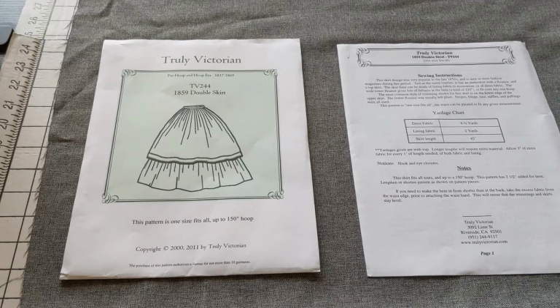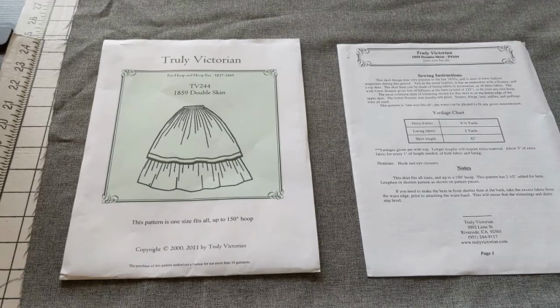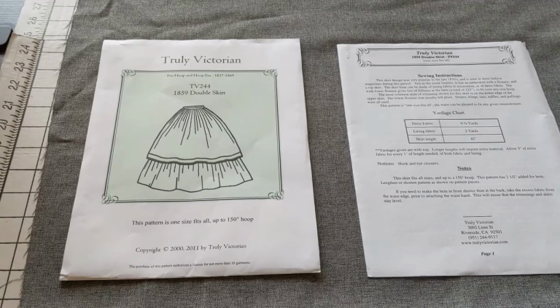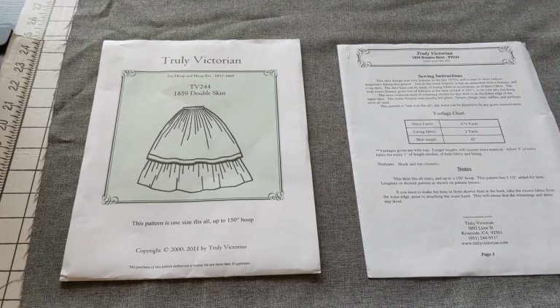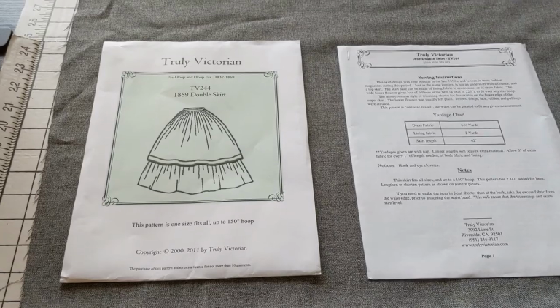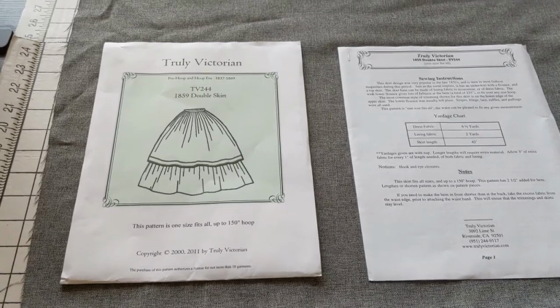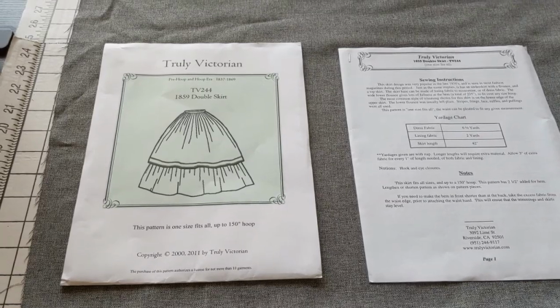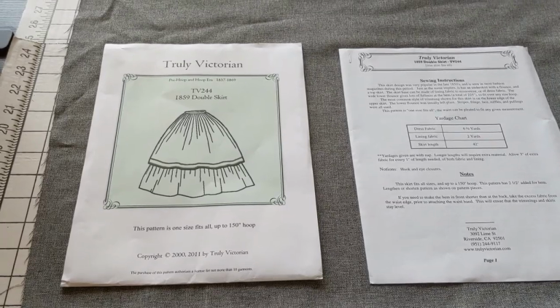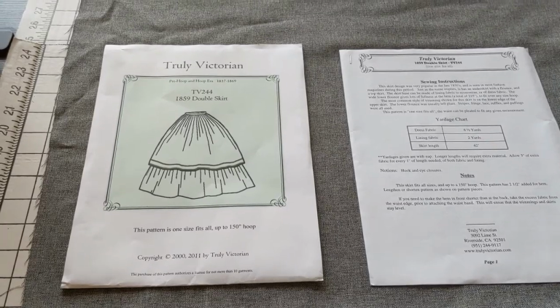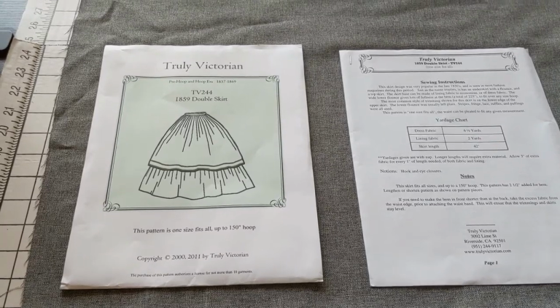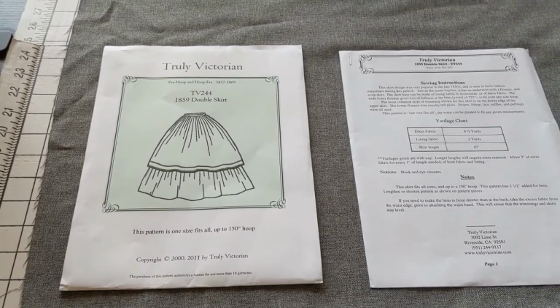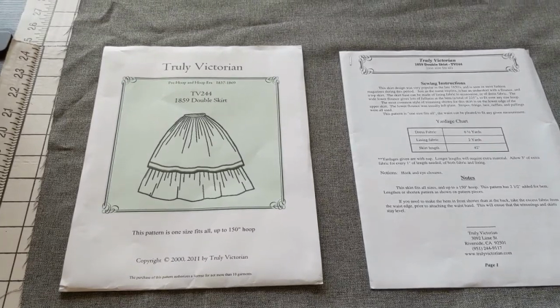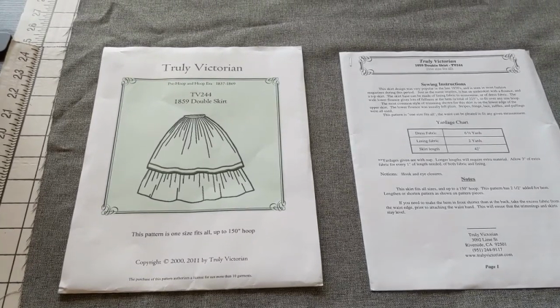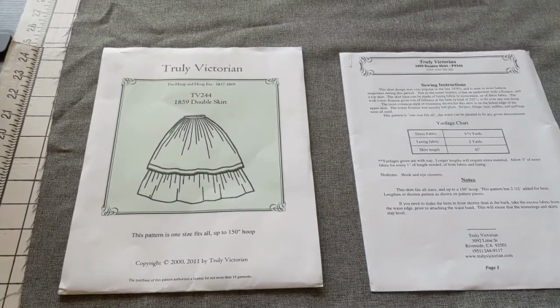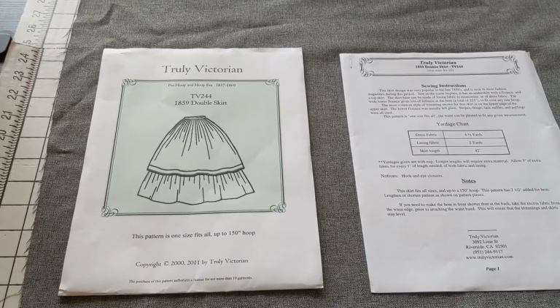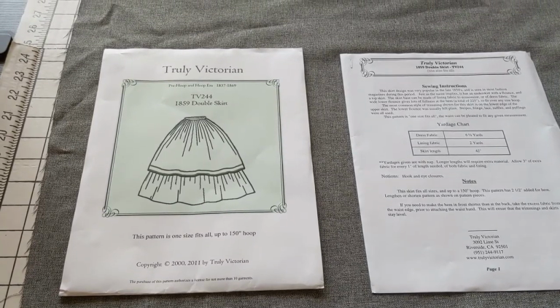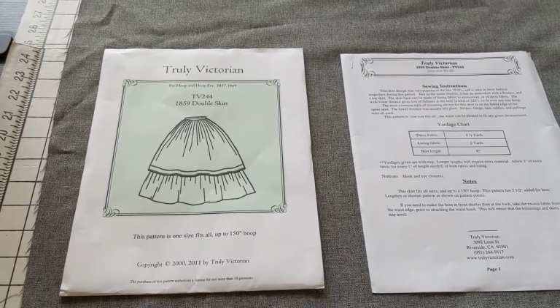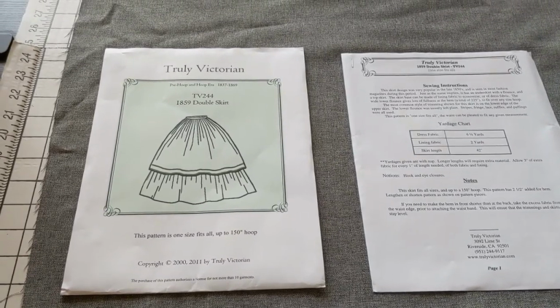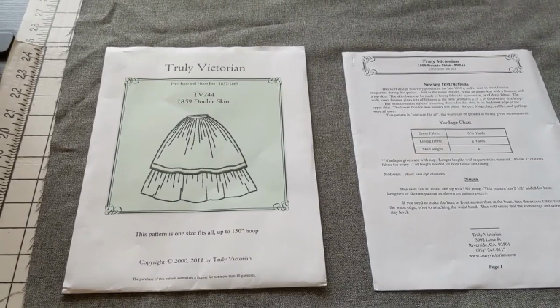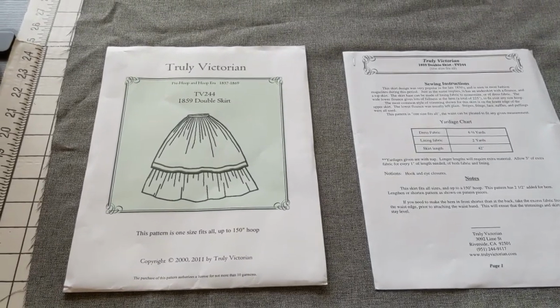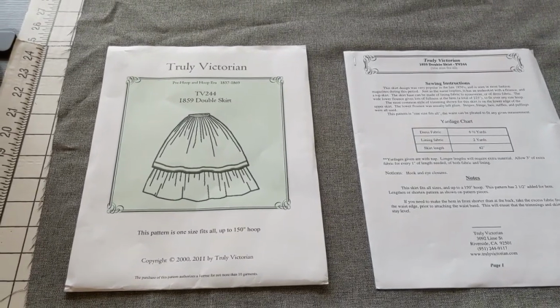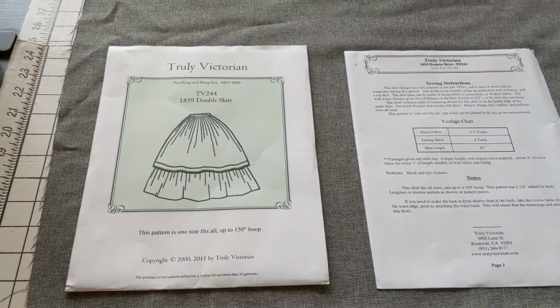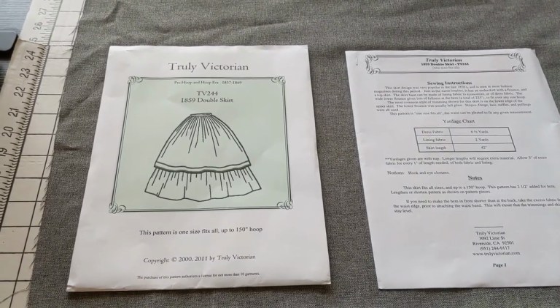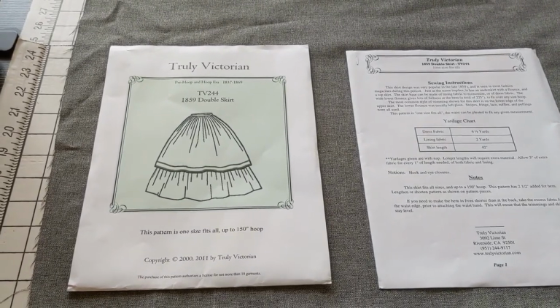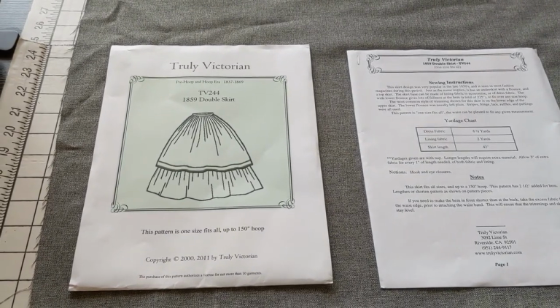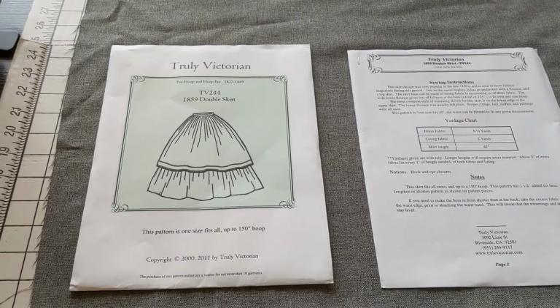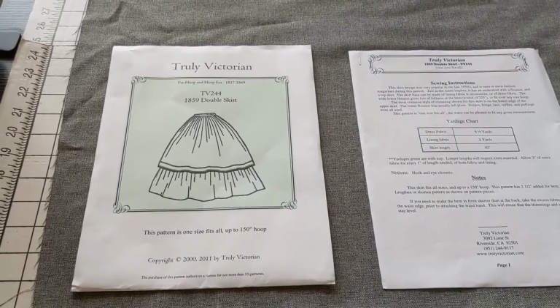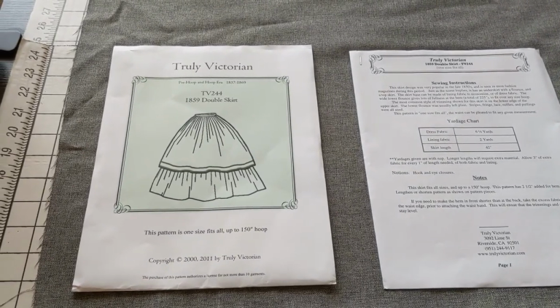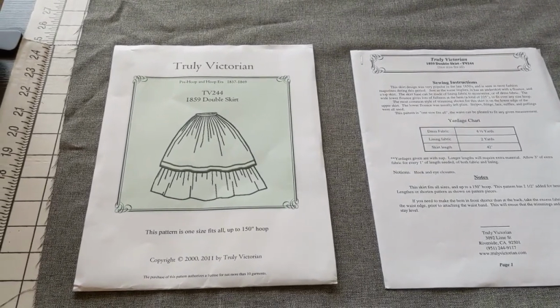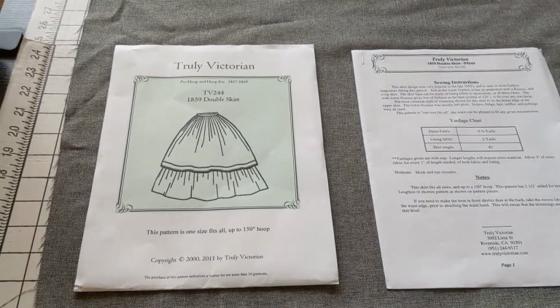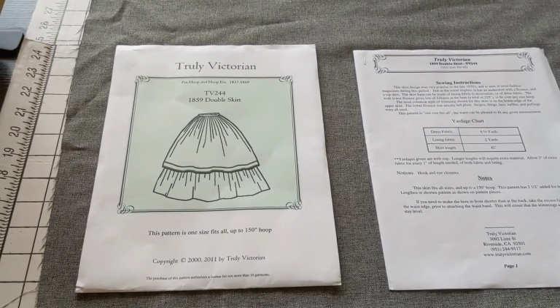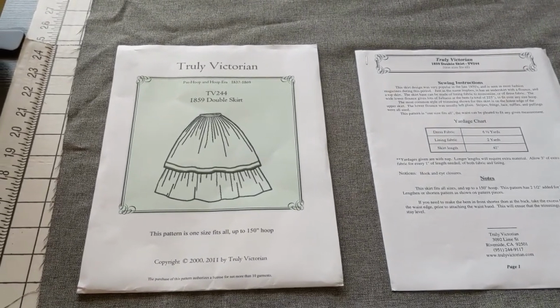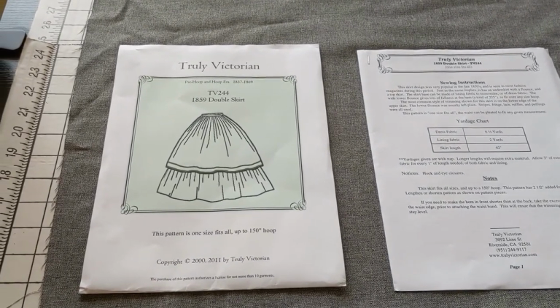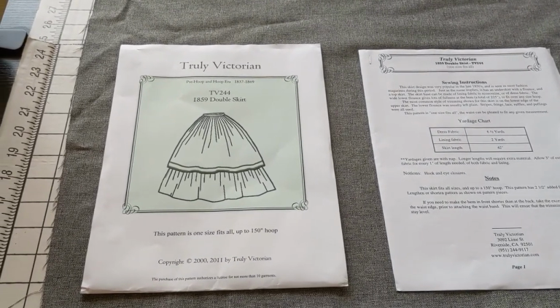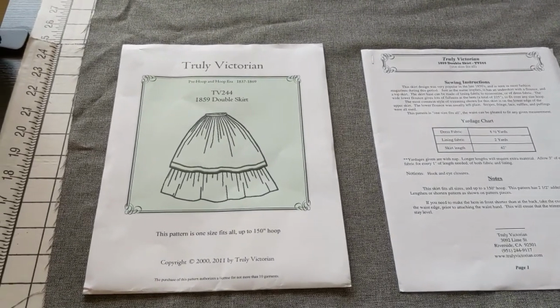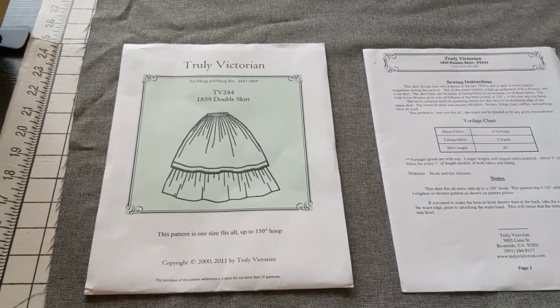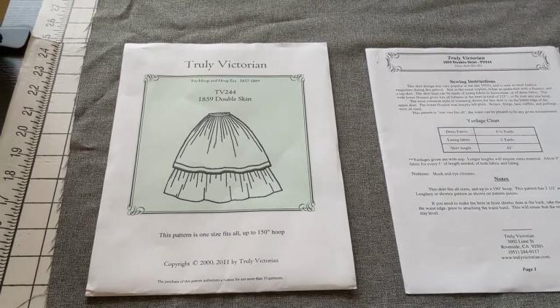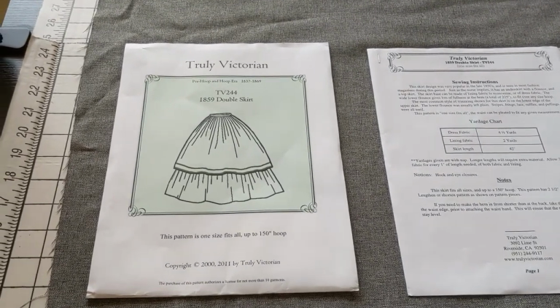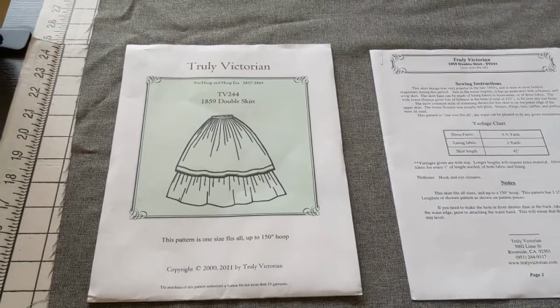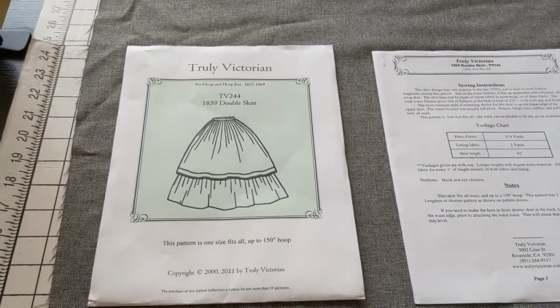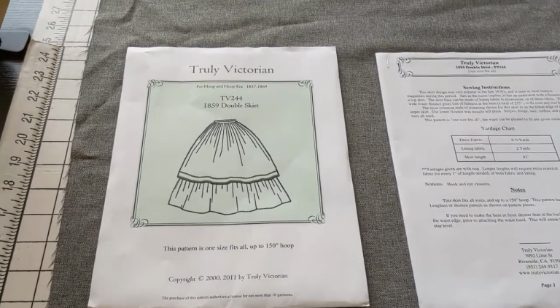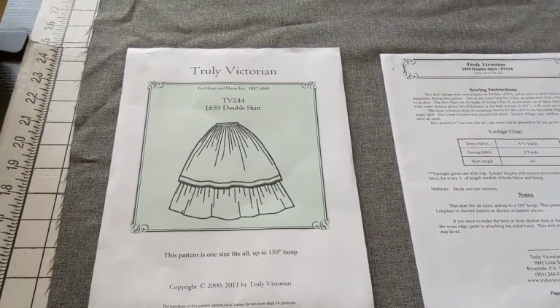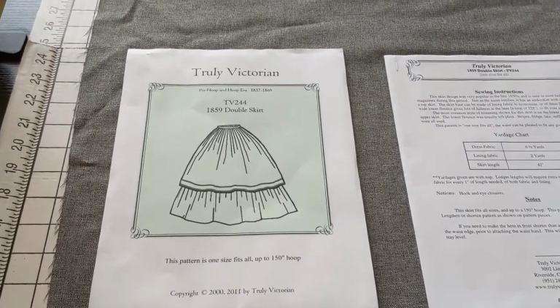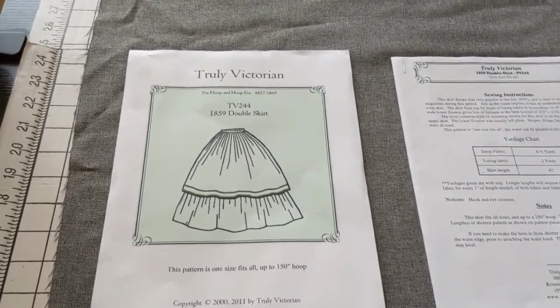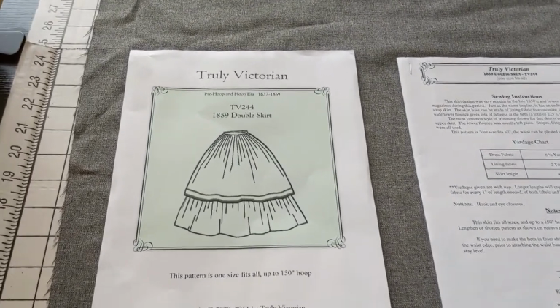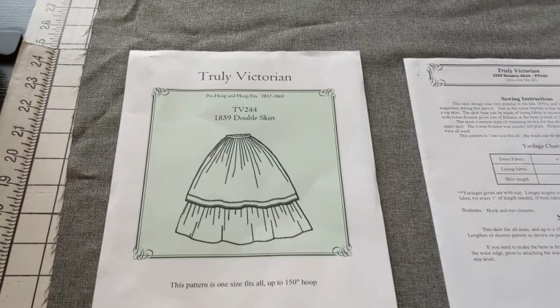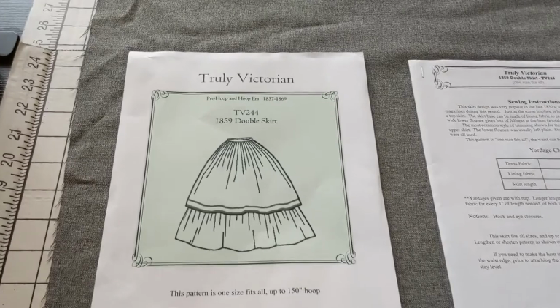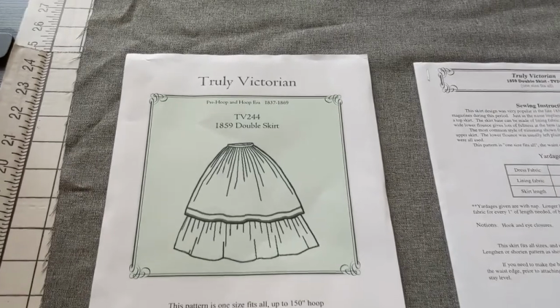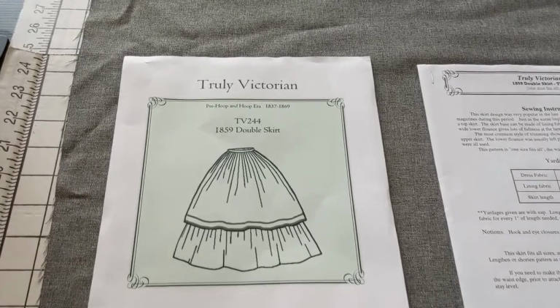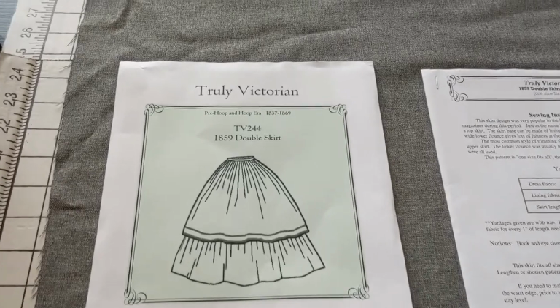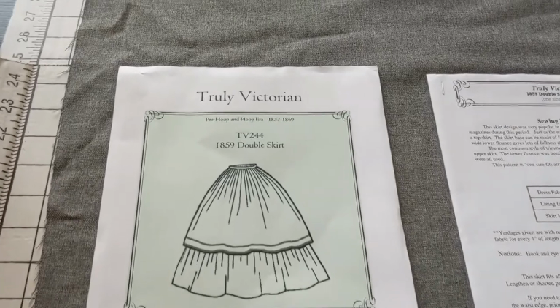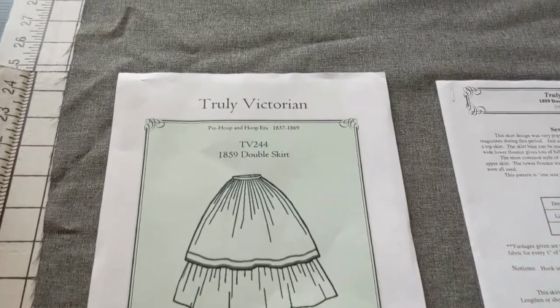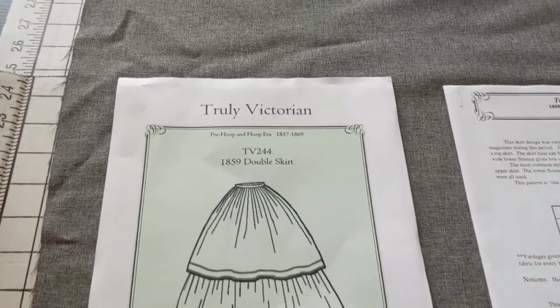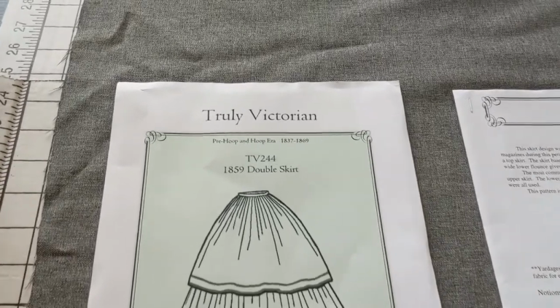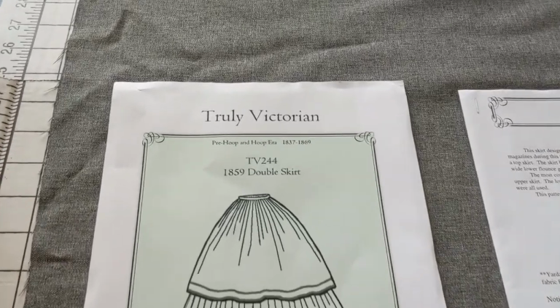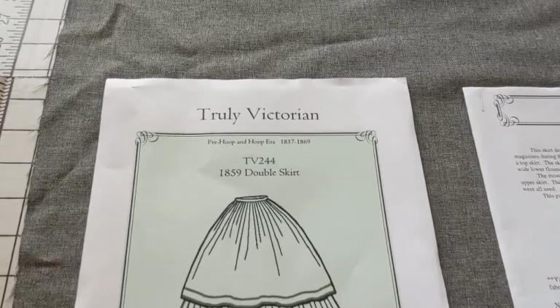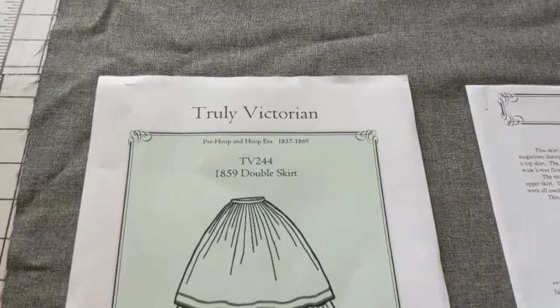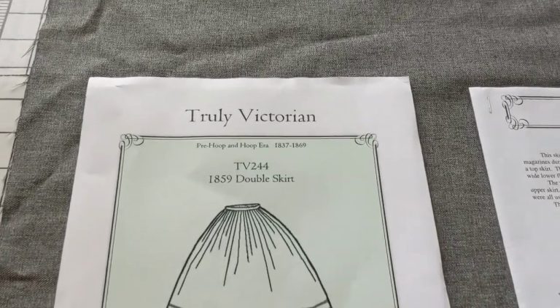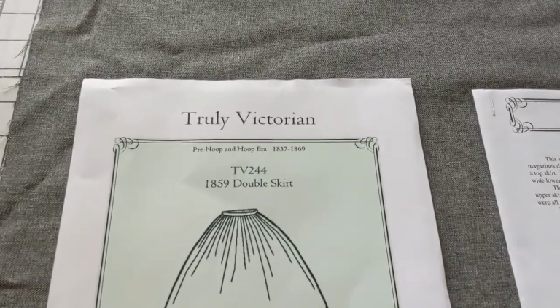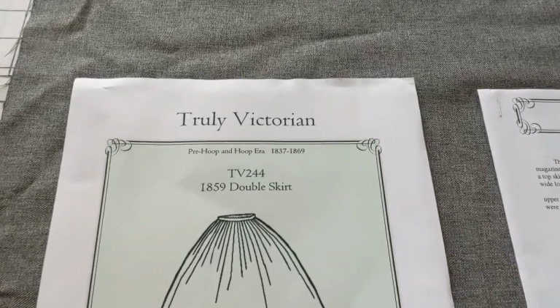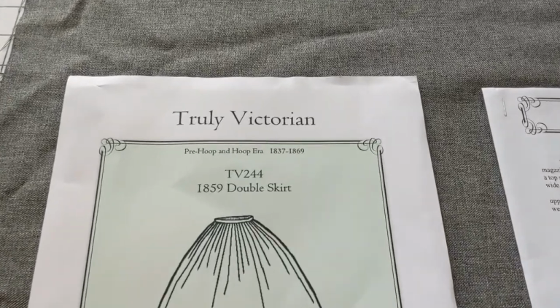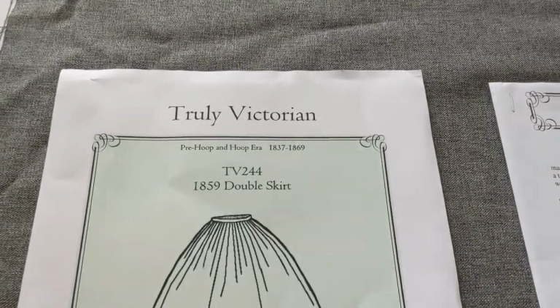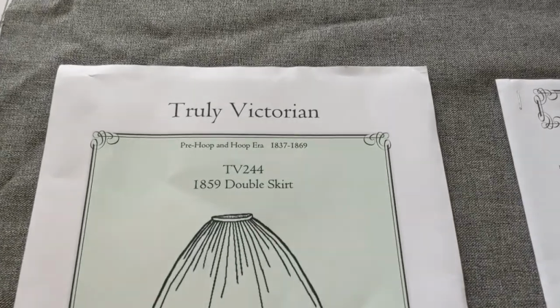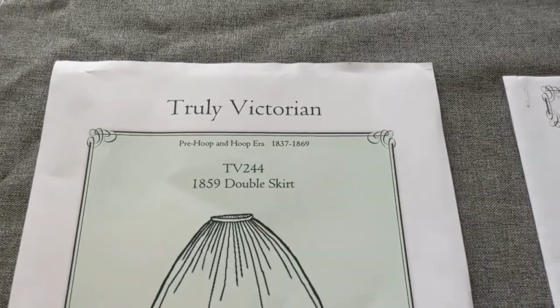Hello friends! This week's project is a Victorian double skirt.